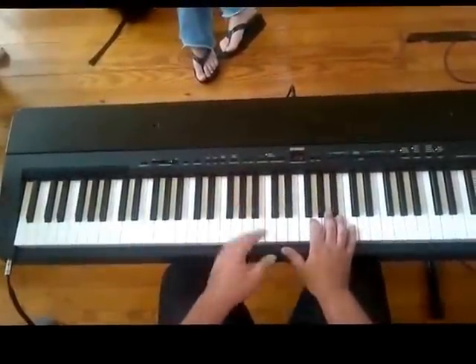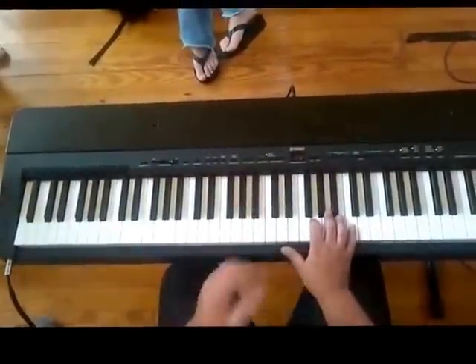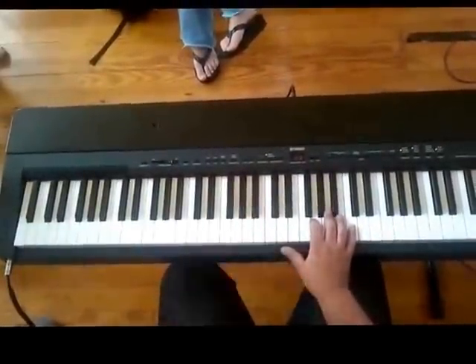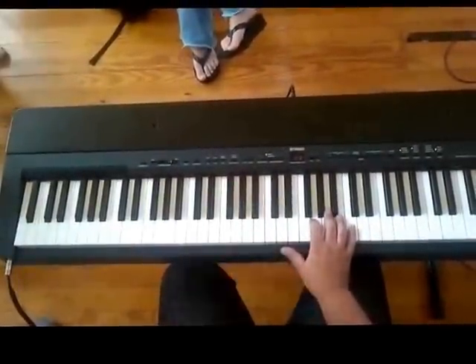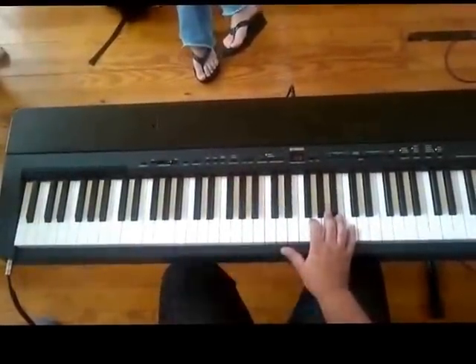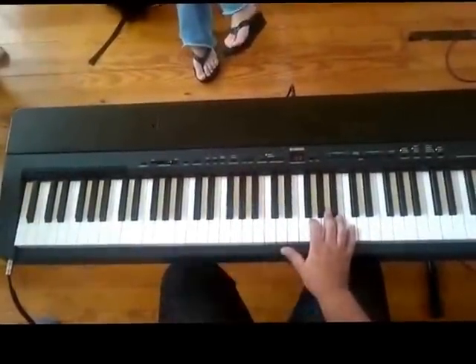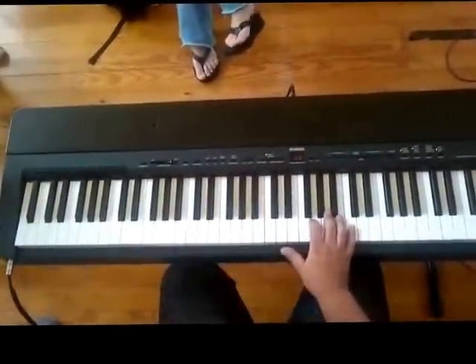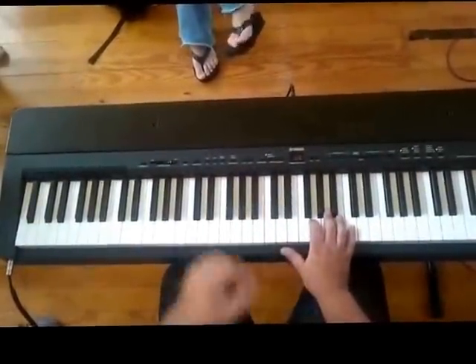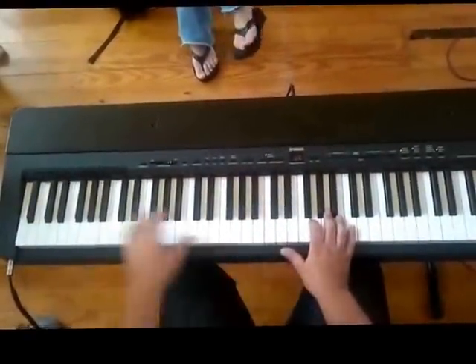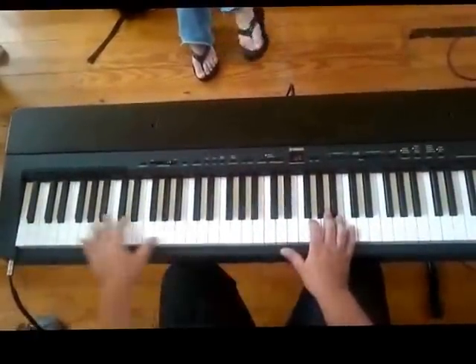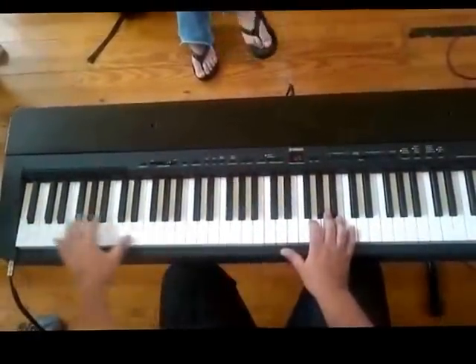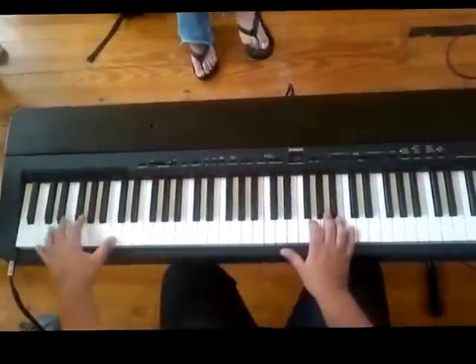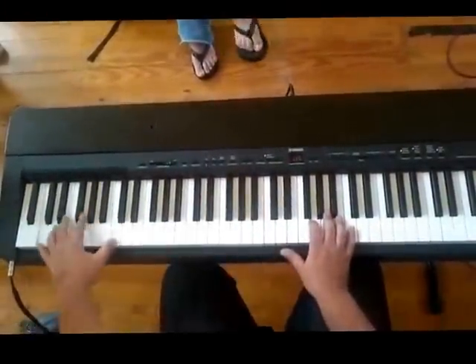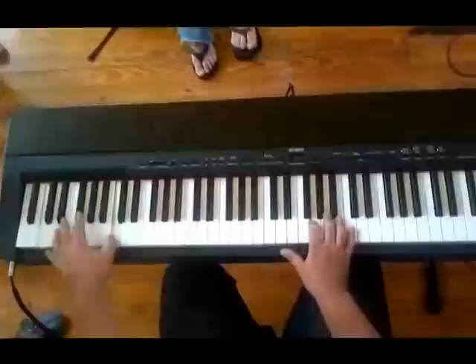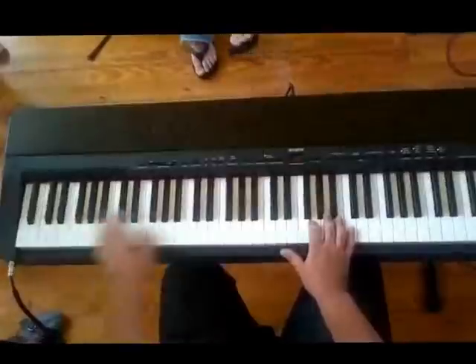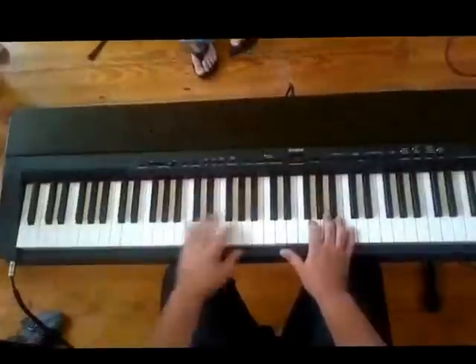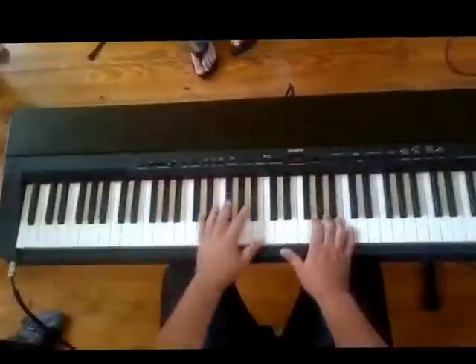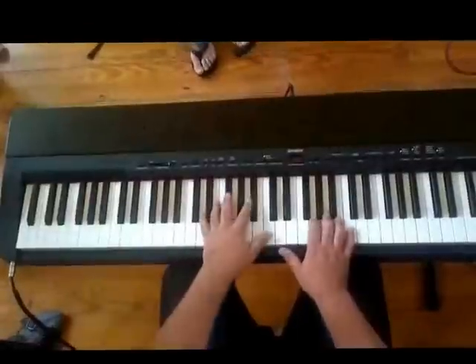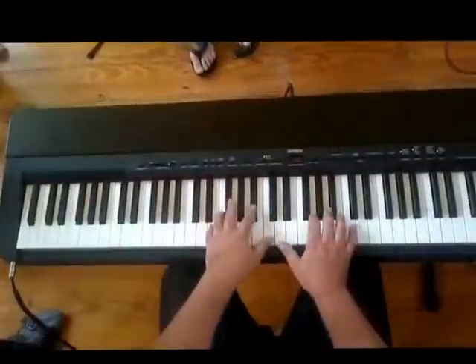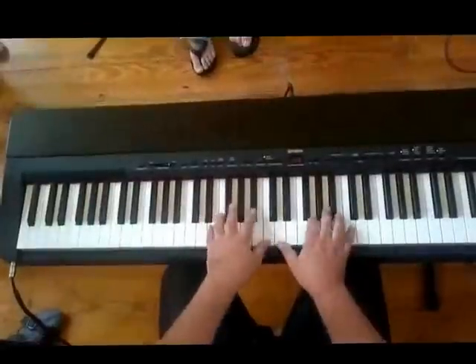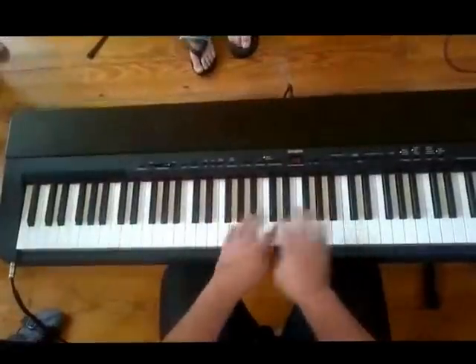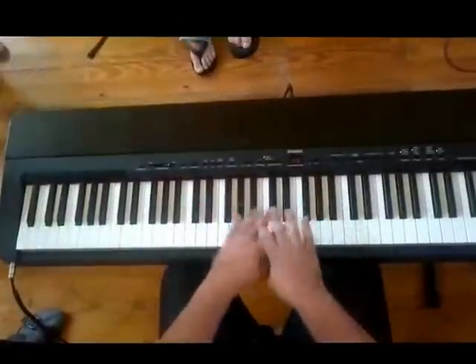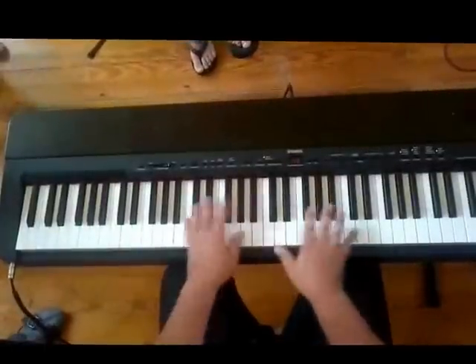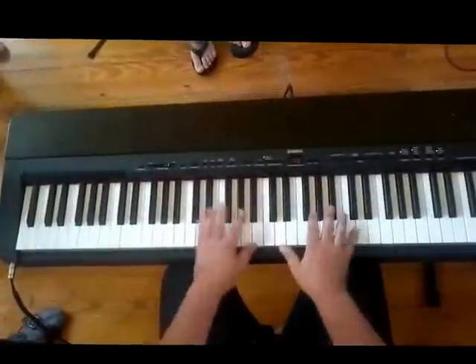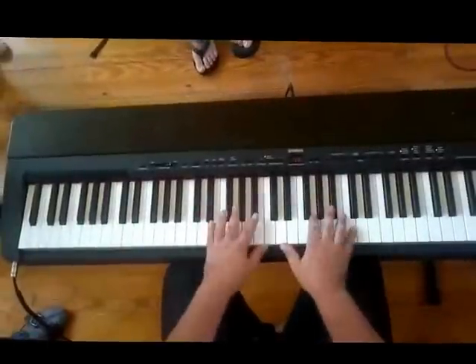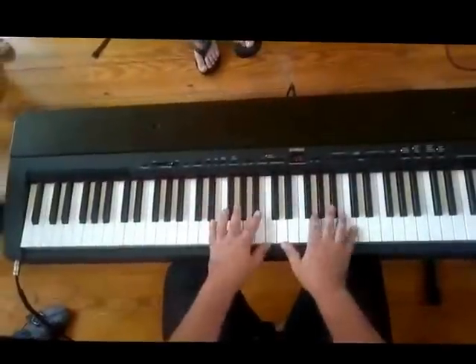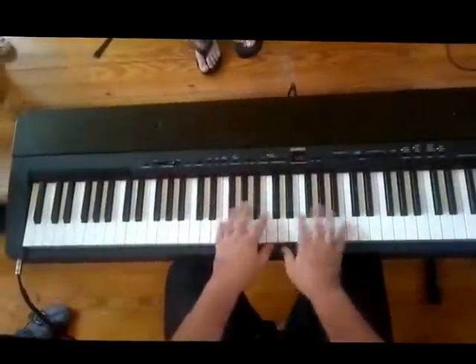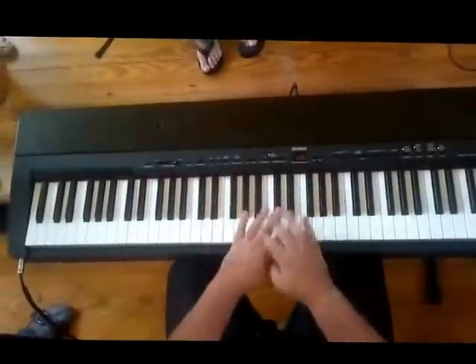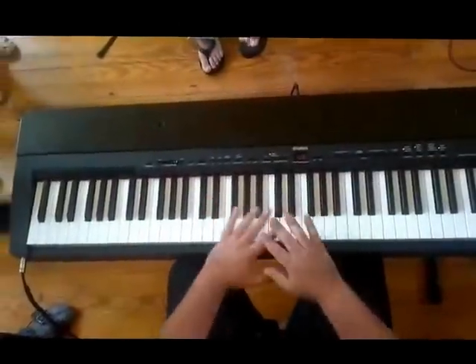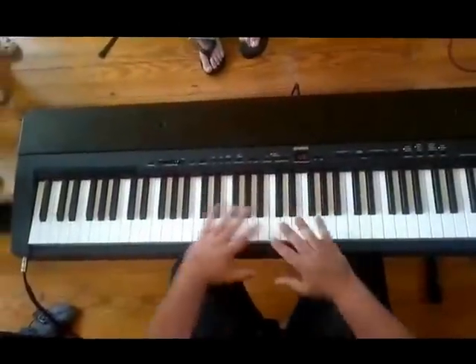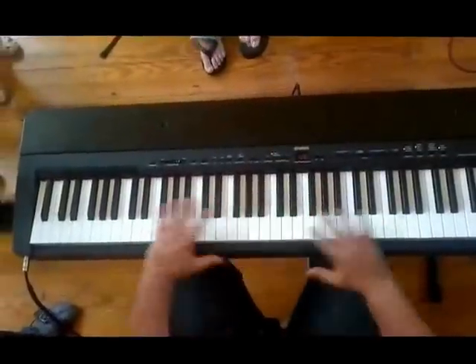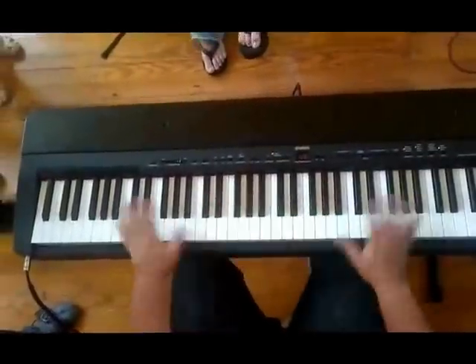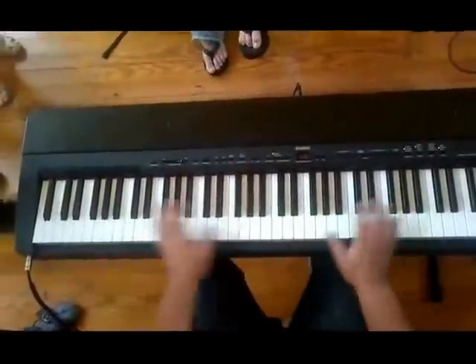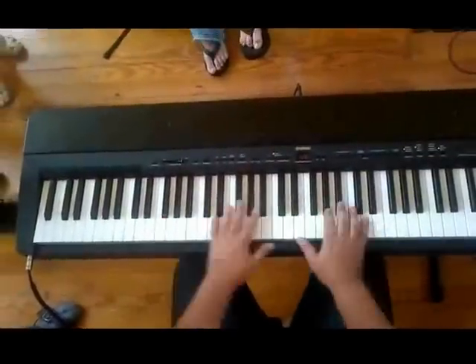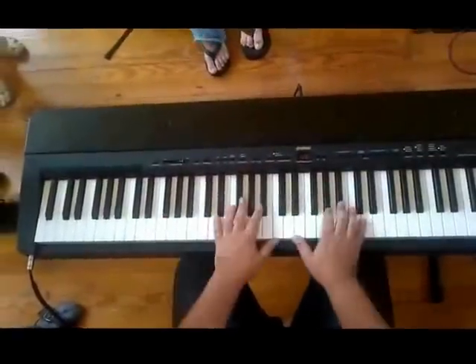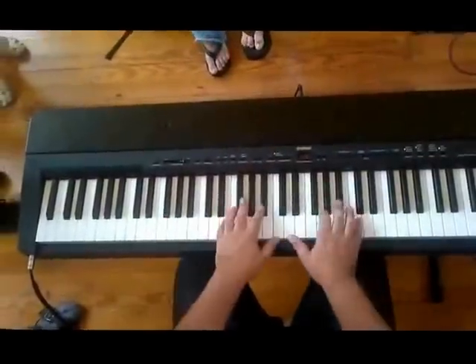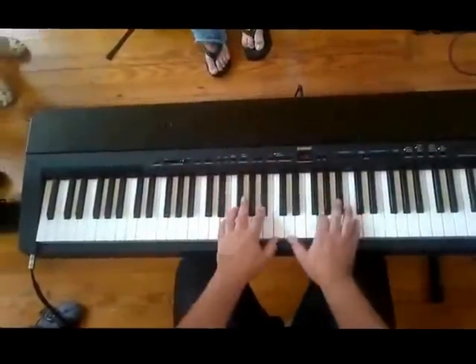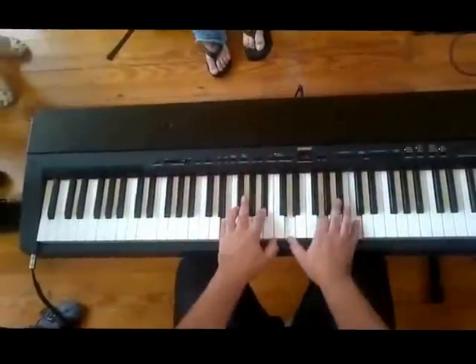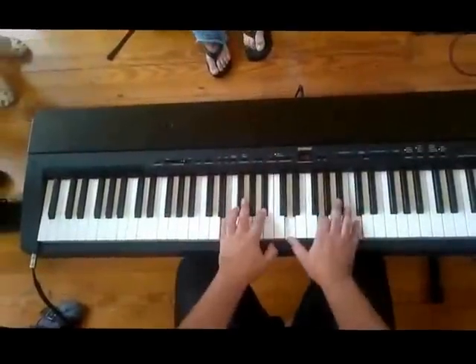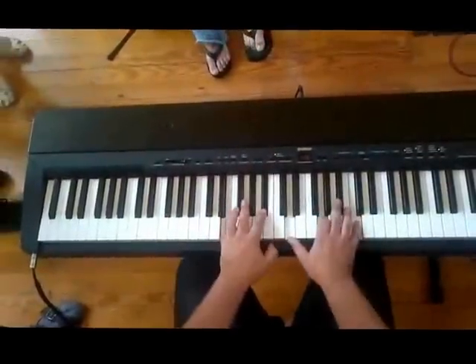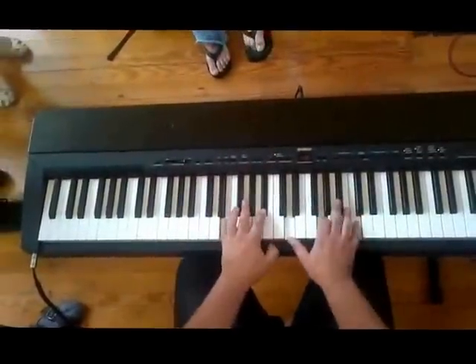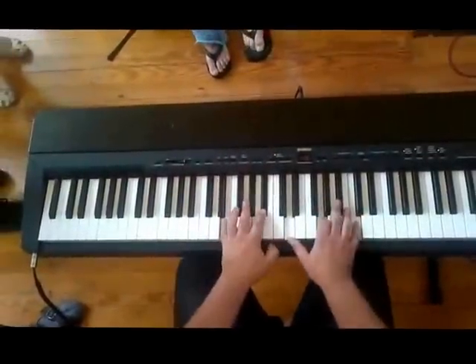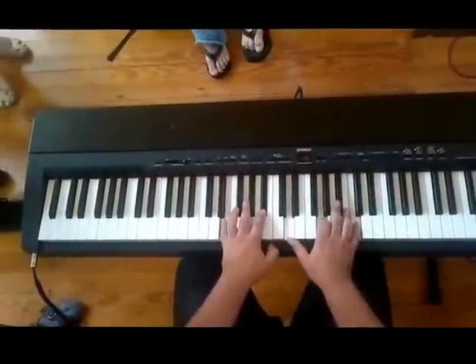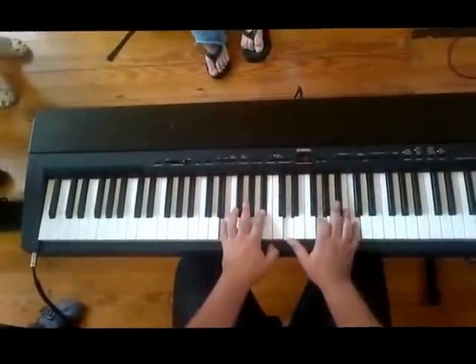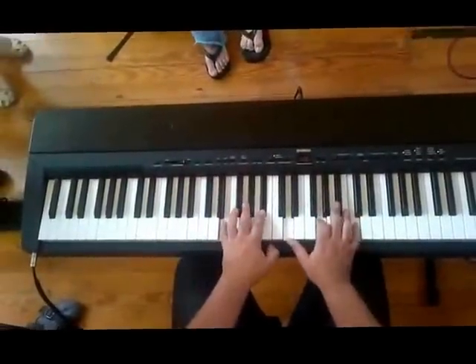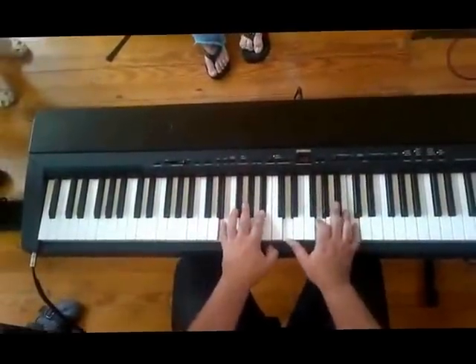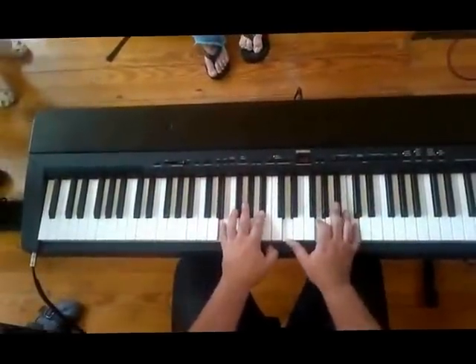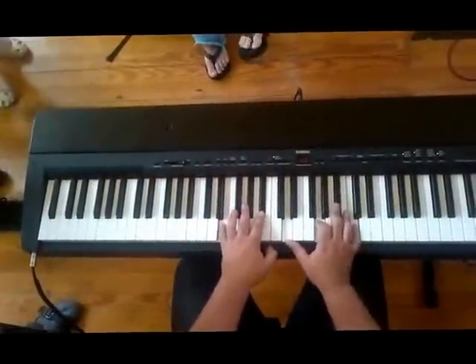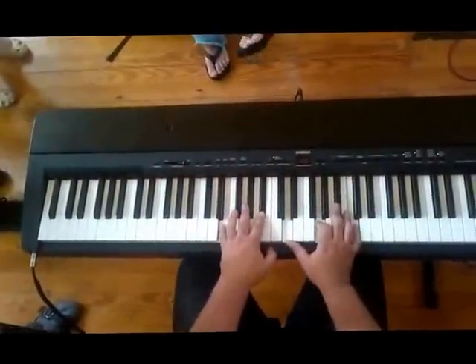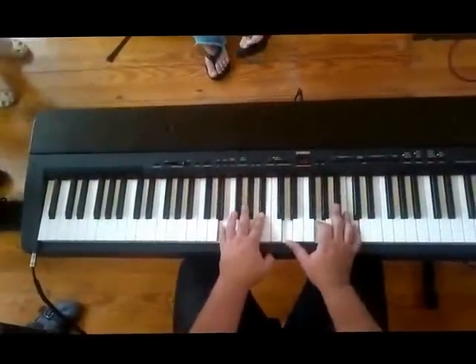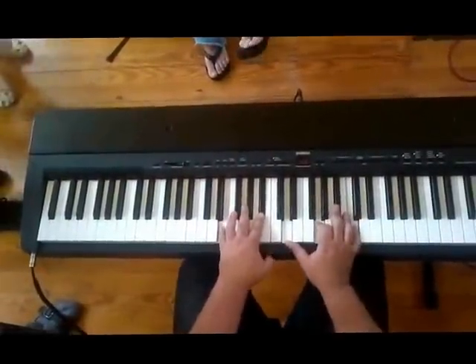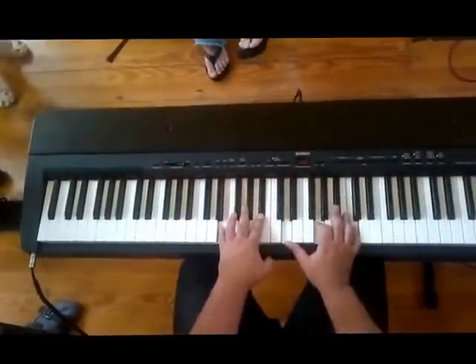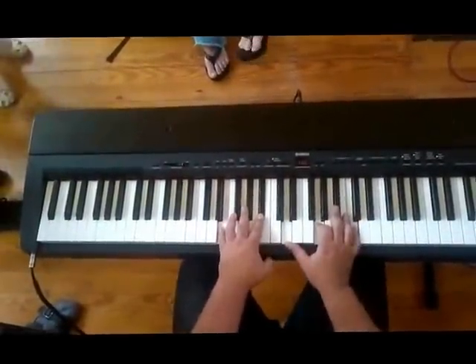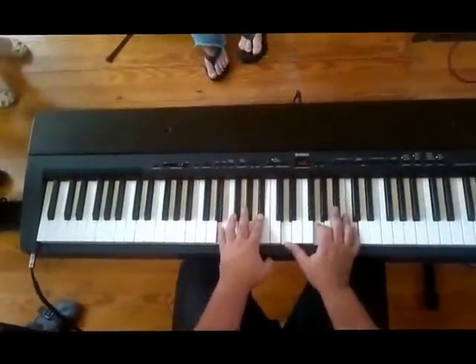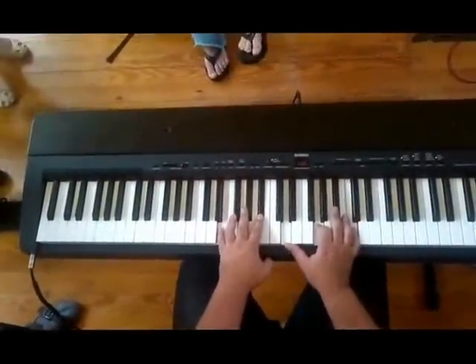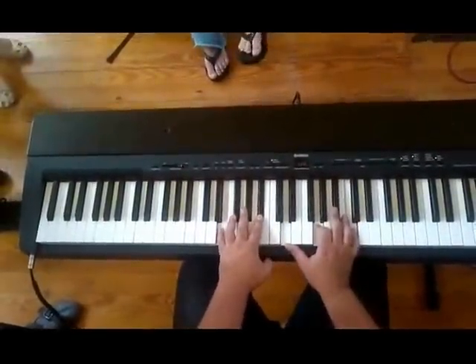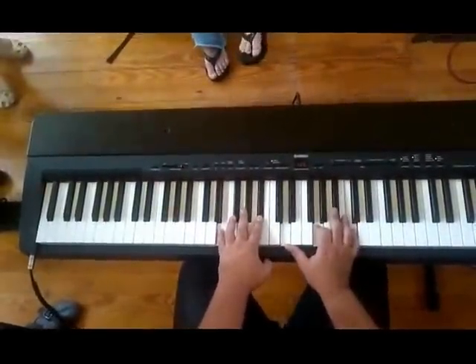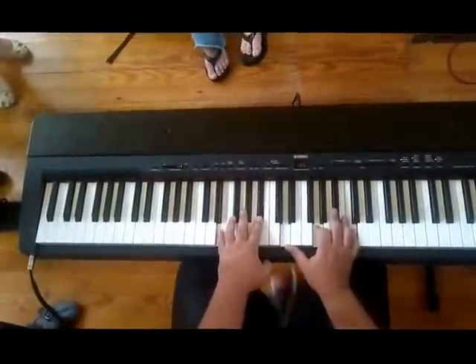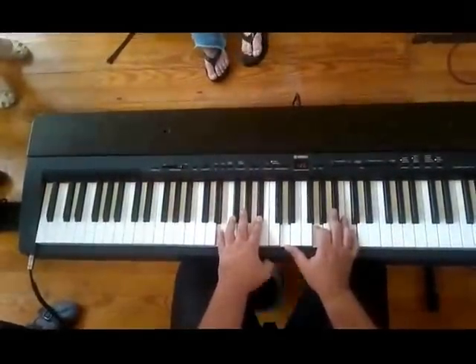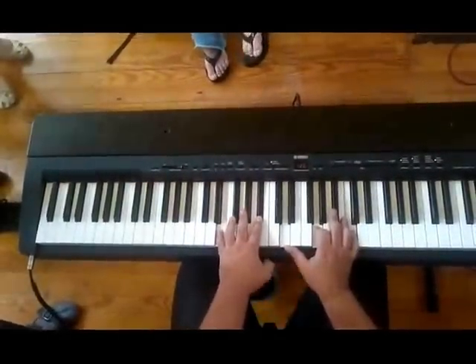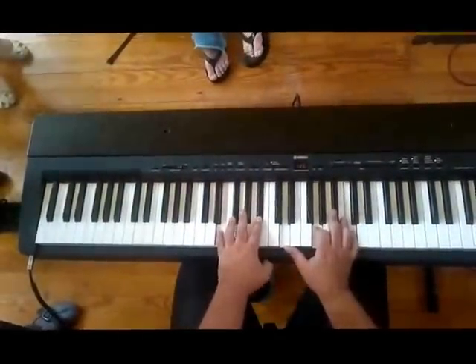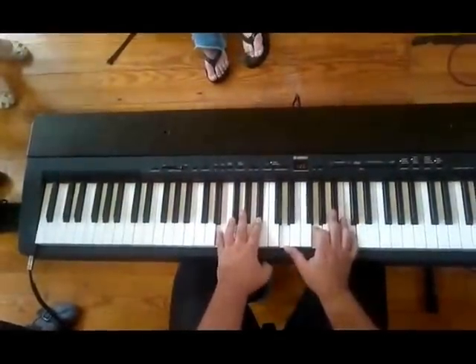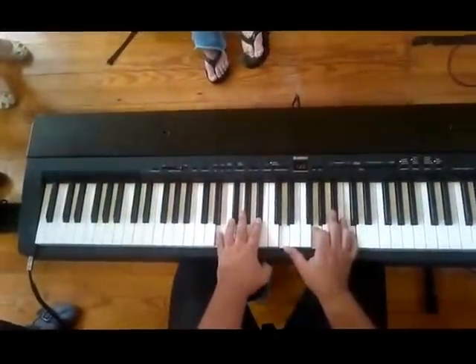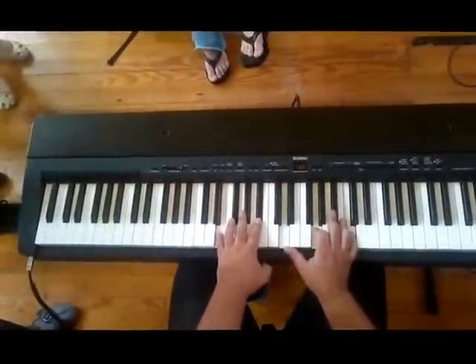I like to have a bass player. I want to play something as airy as this, but no bass player, man — you've got to do everything yourself.